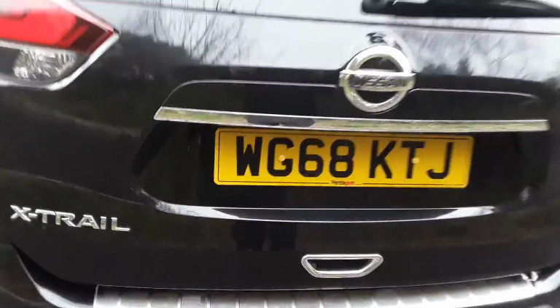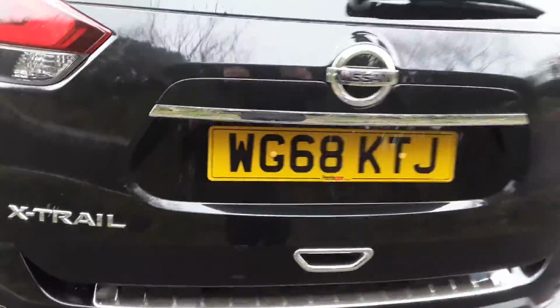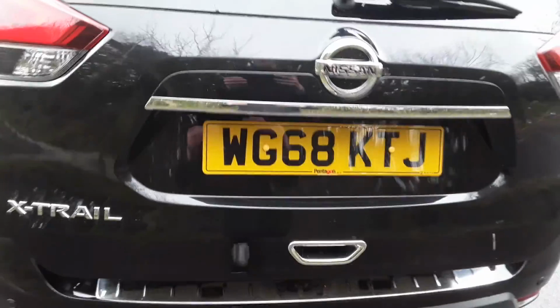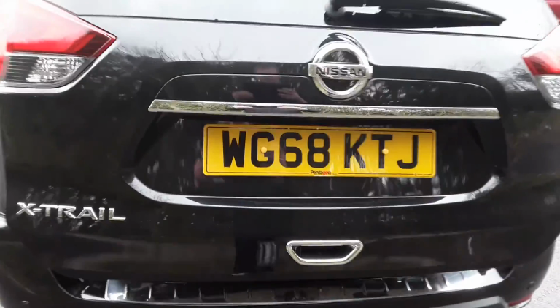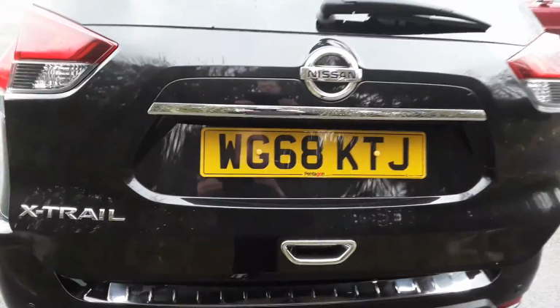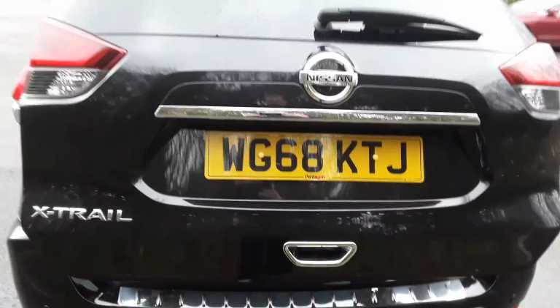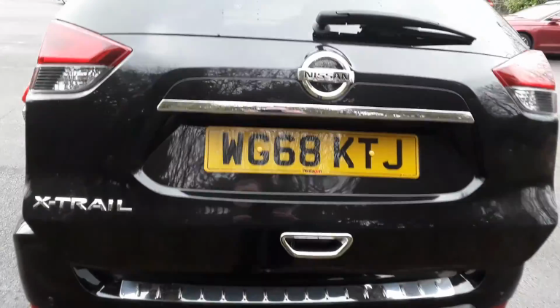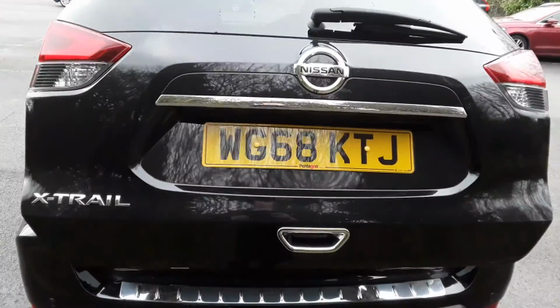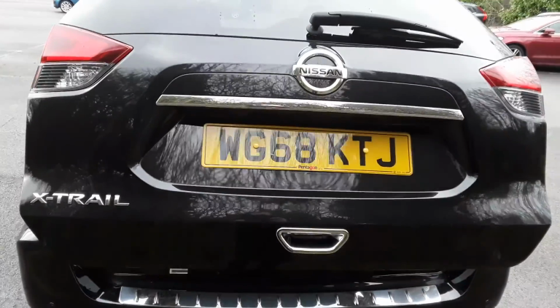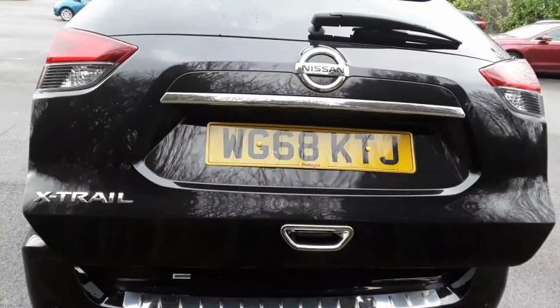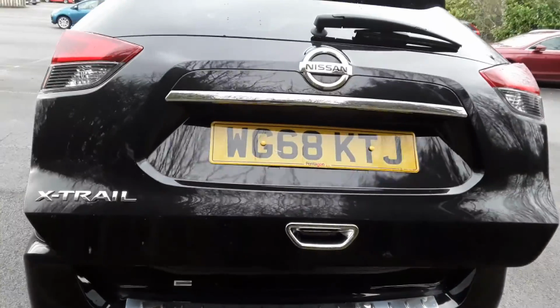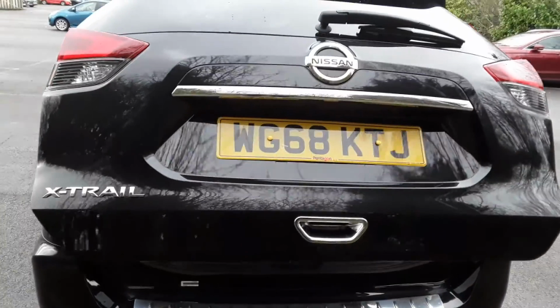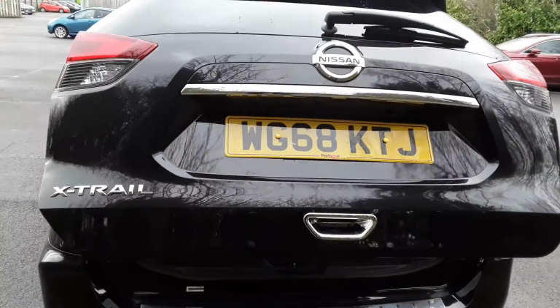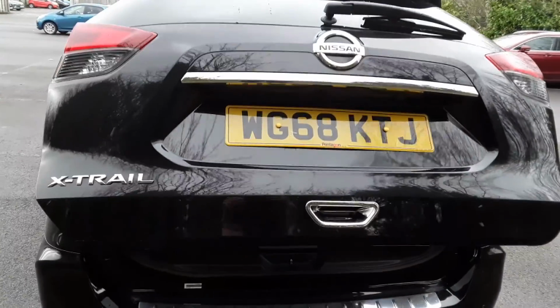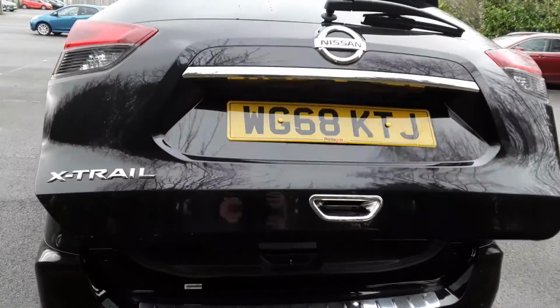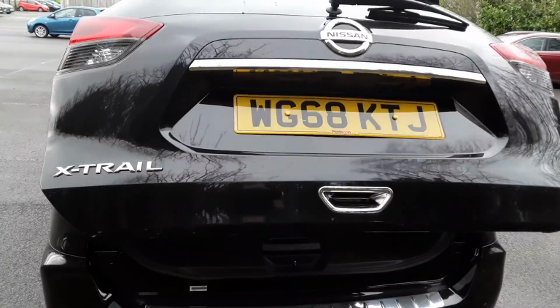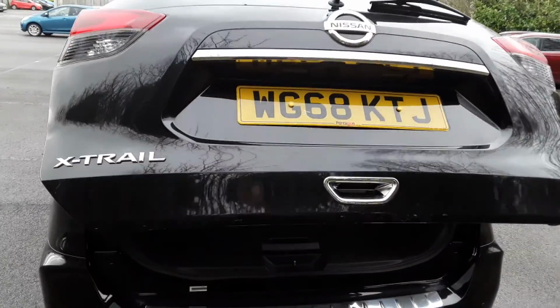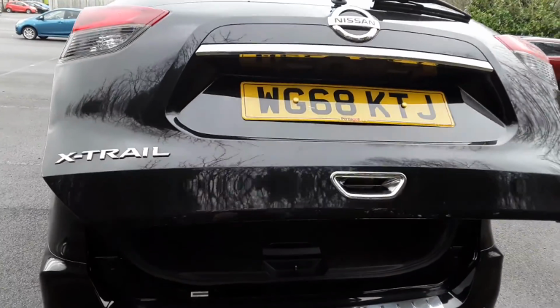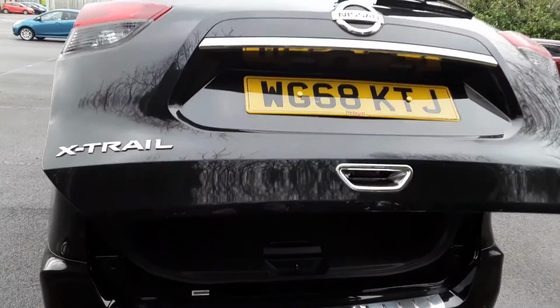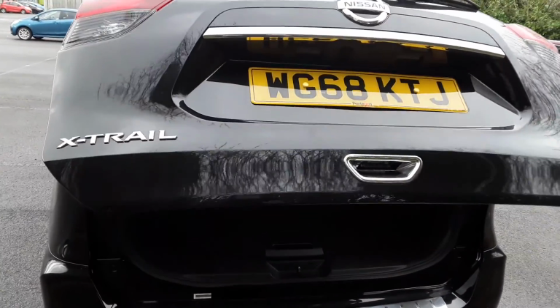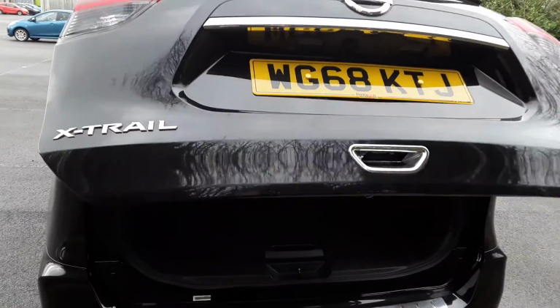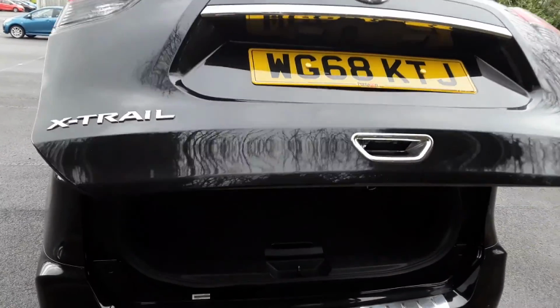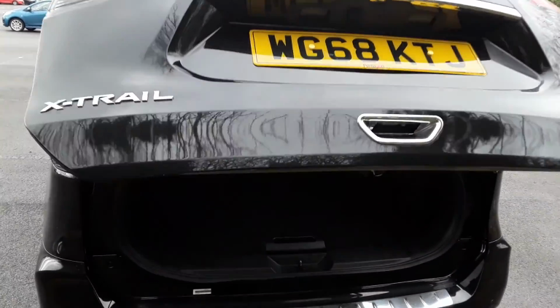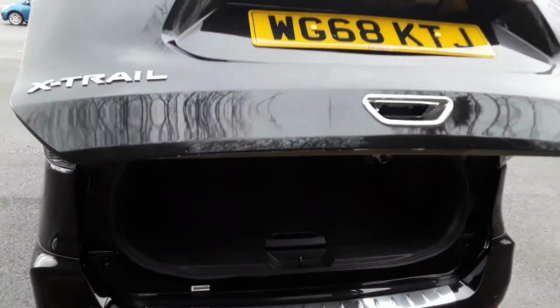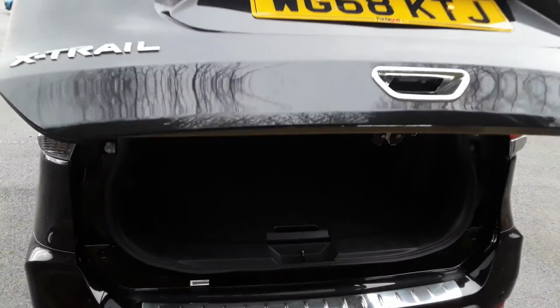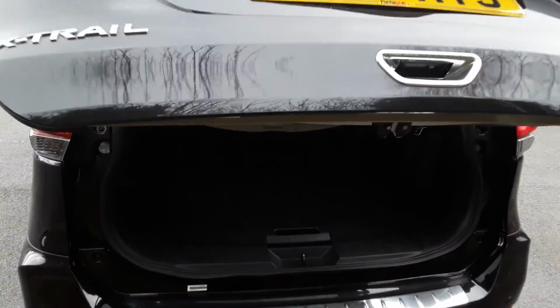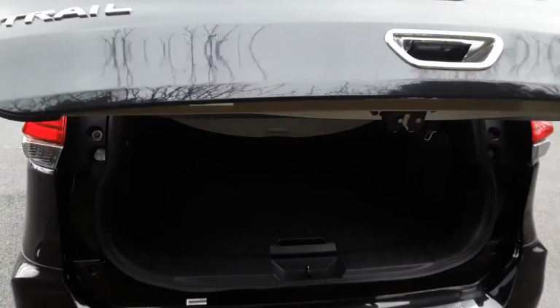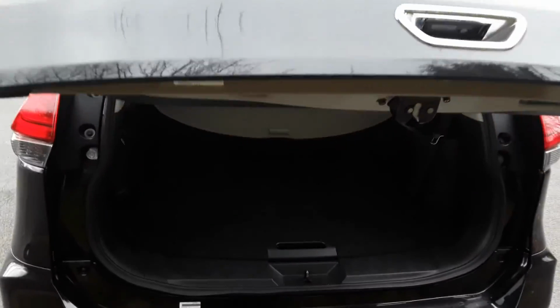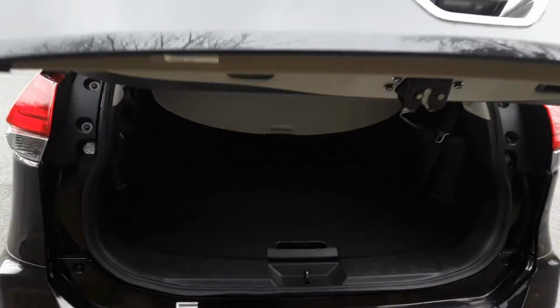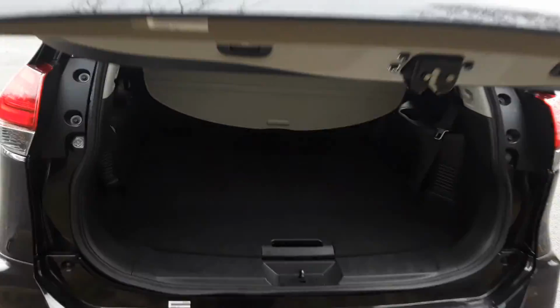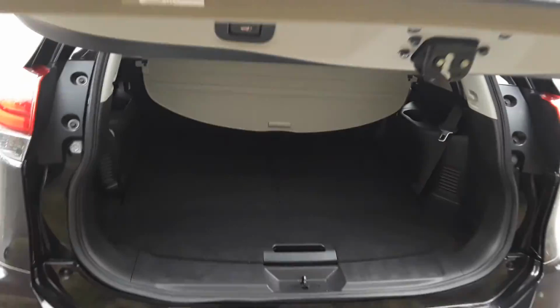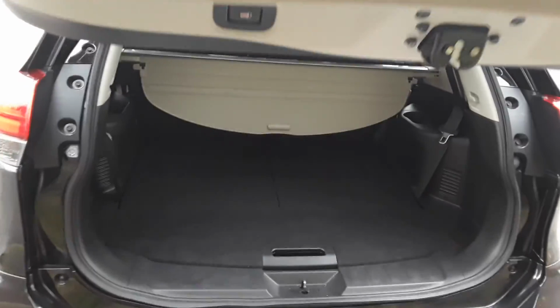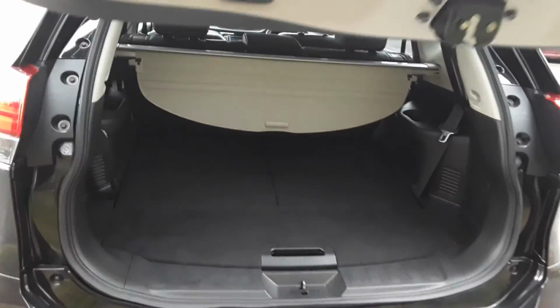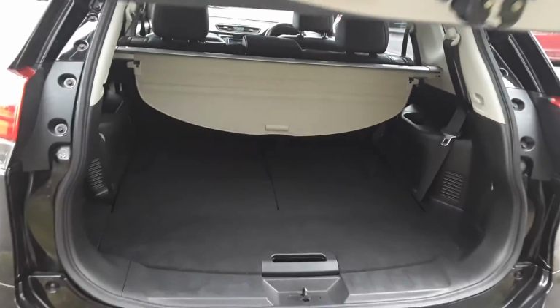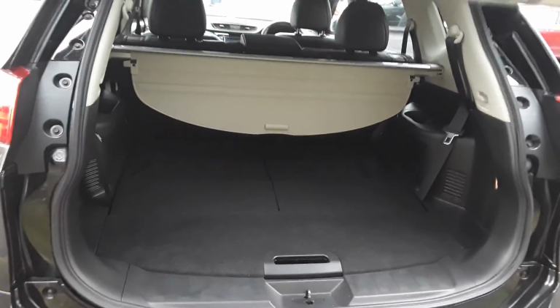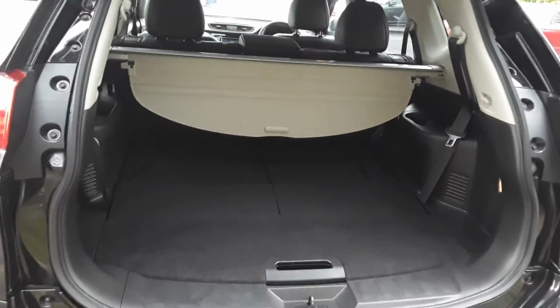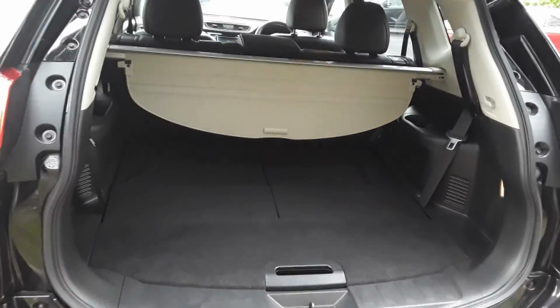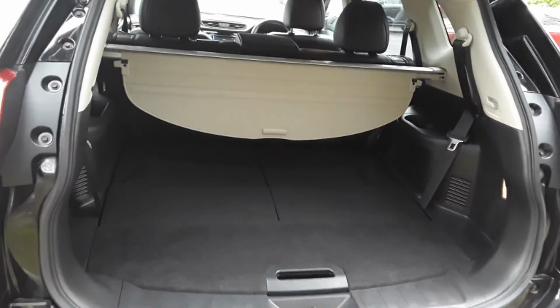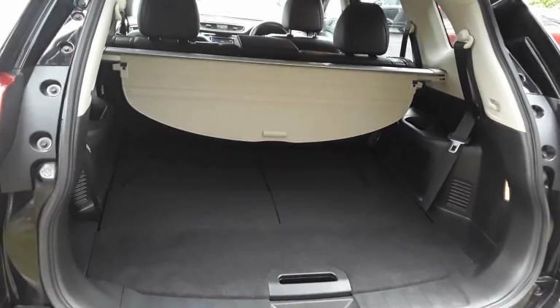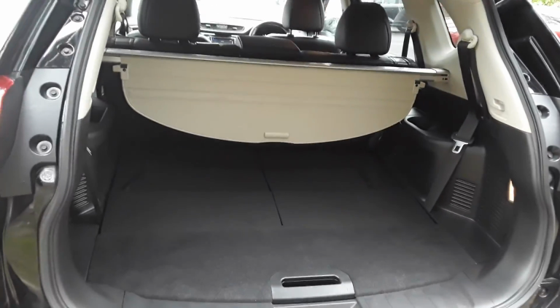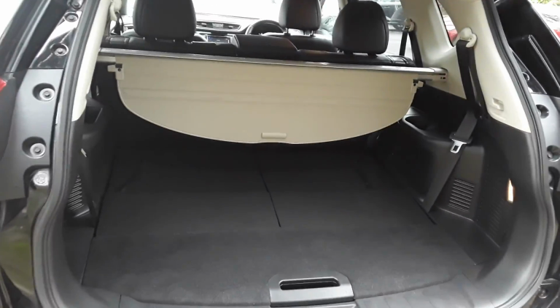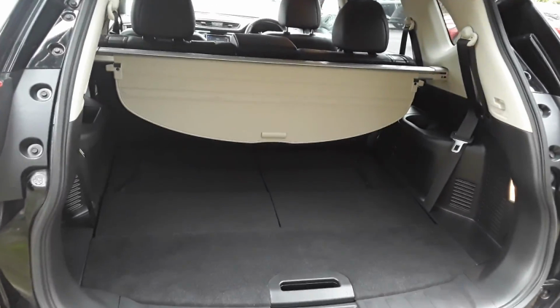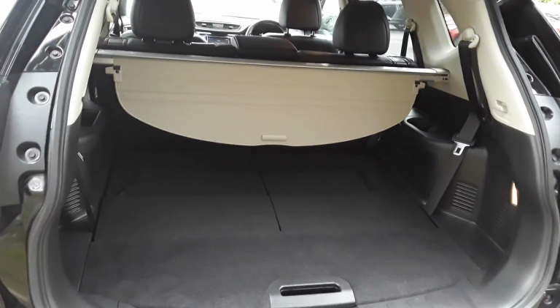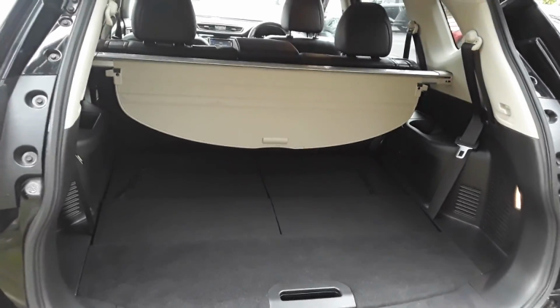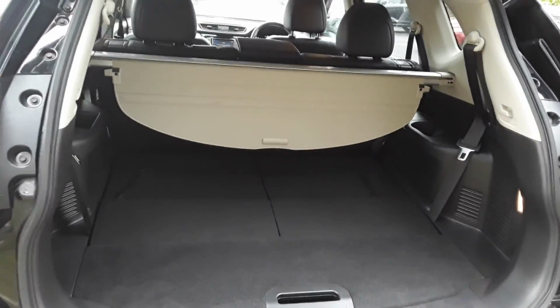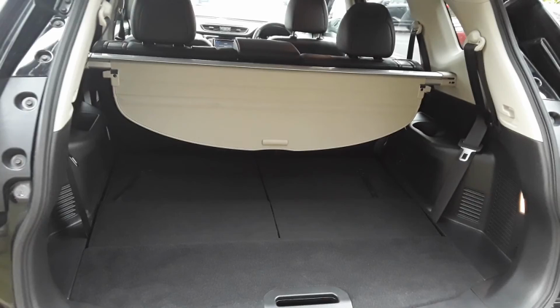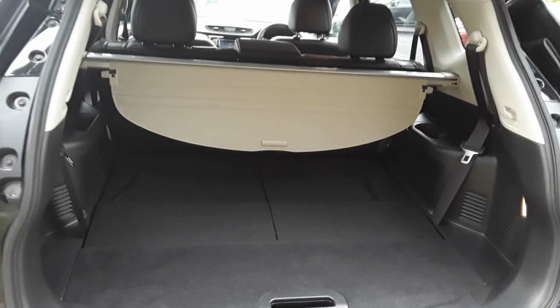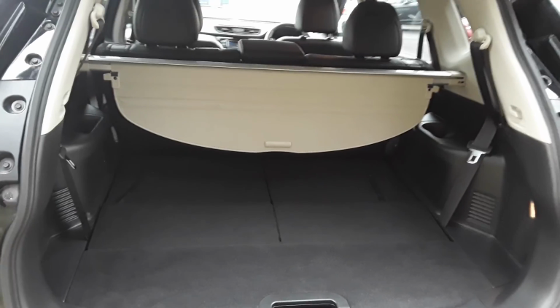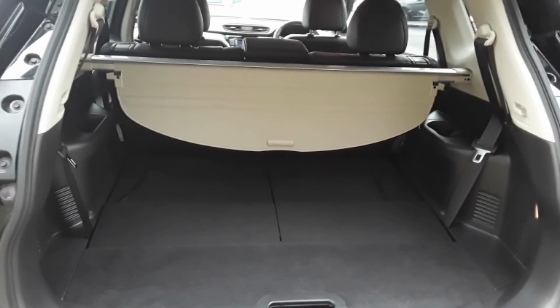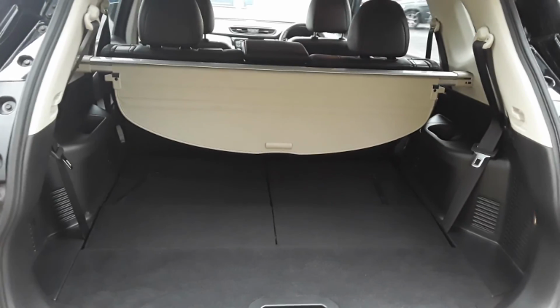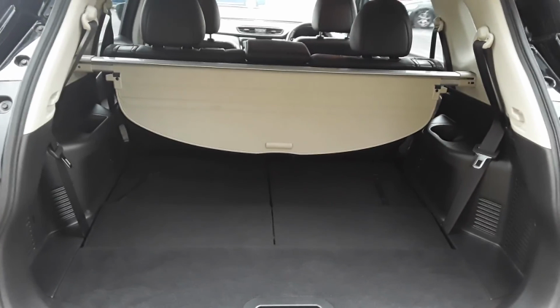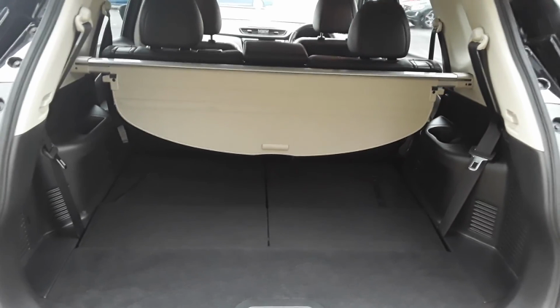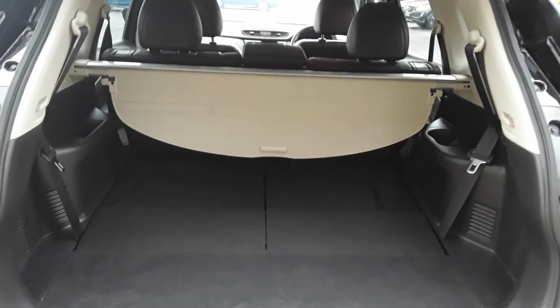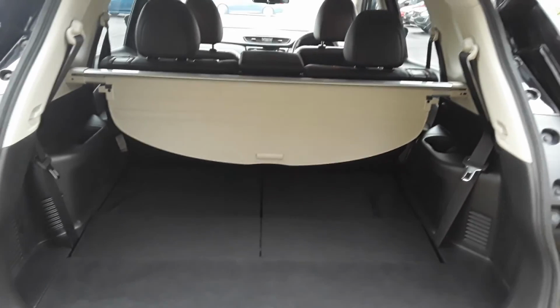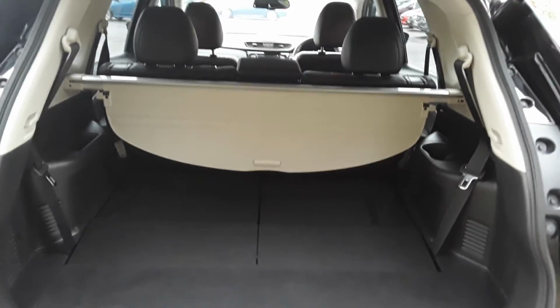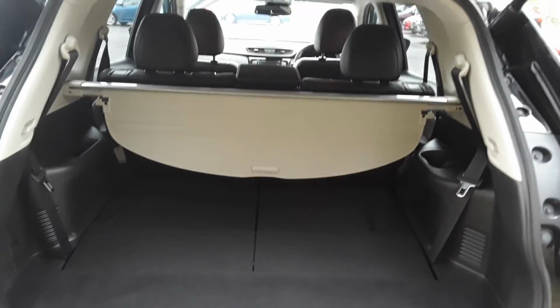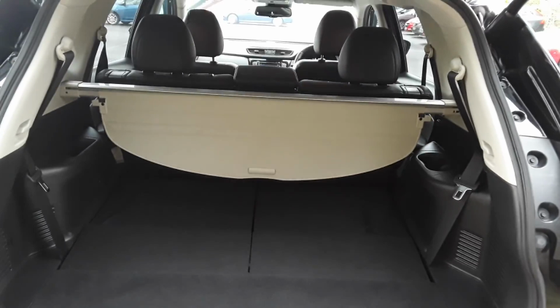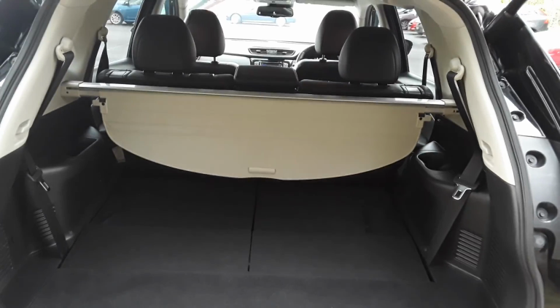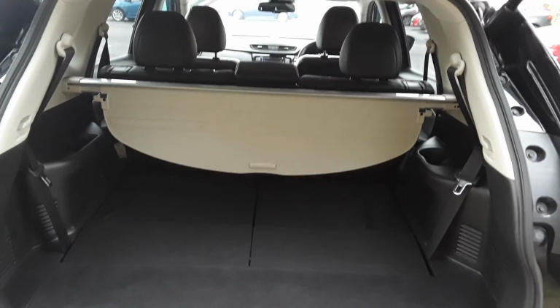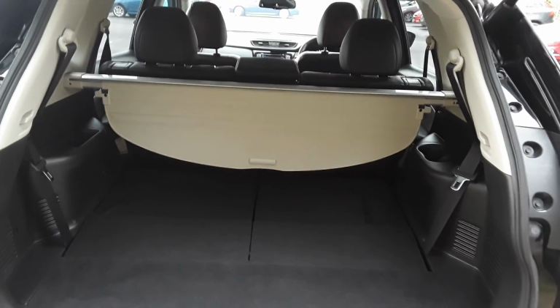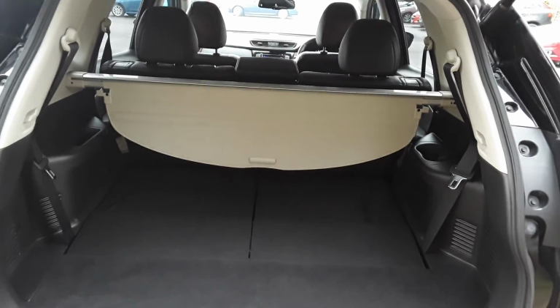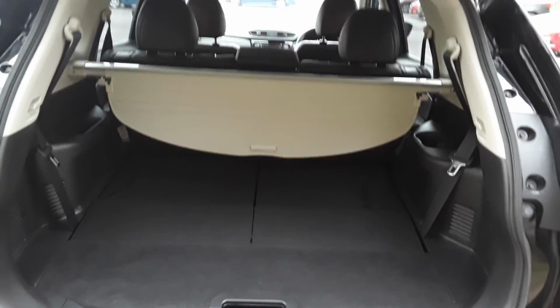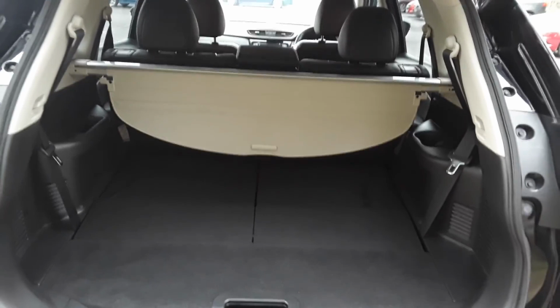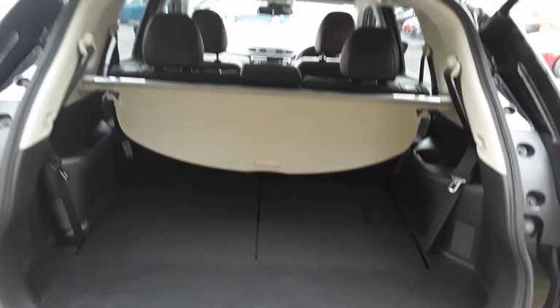This does have an electric boot, and there is a large boot in the X-Trail. If you do need more space, the rear seats do have a 60-40 split.